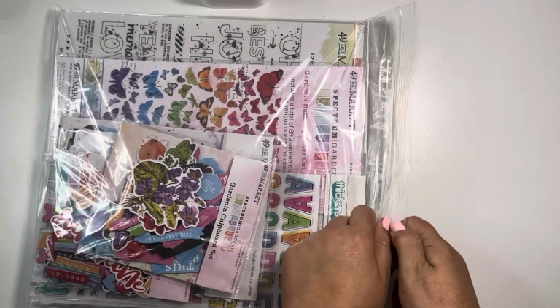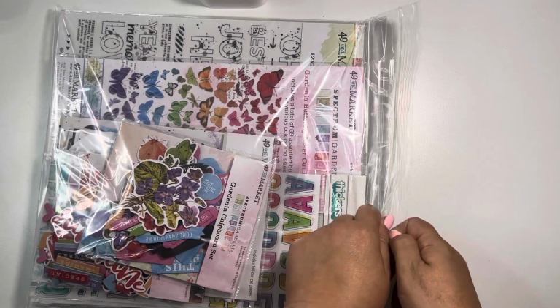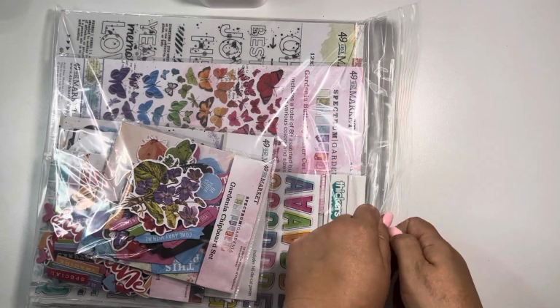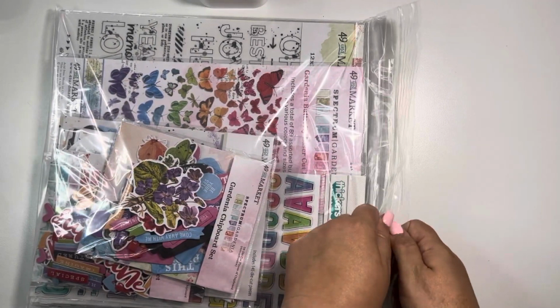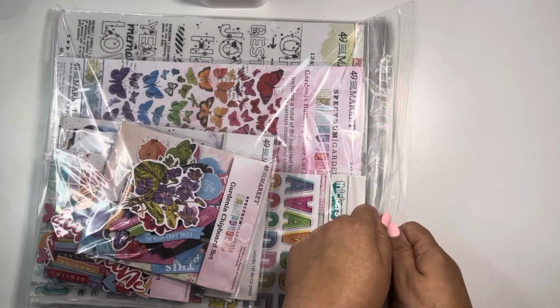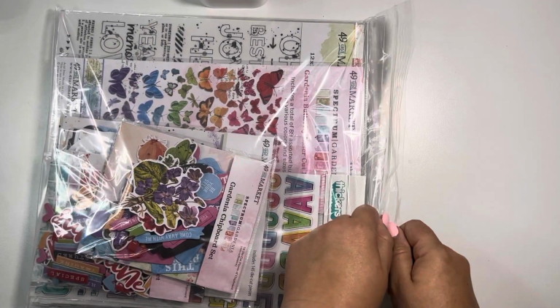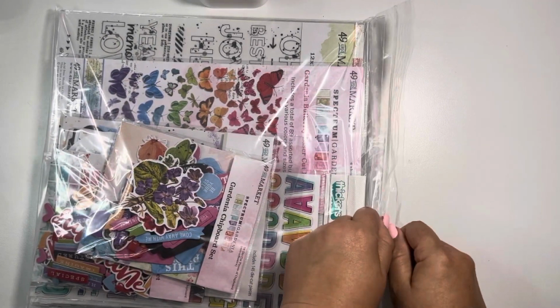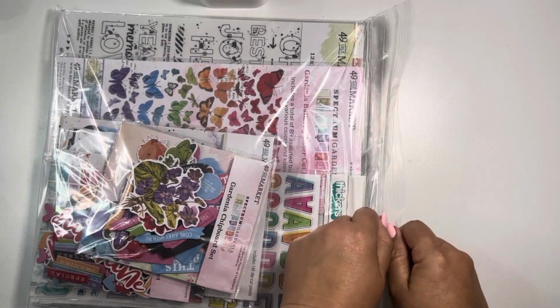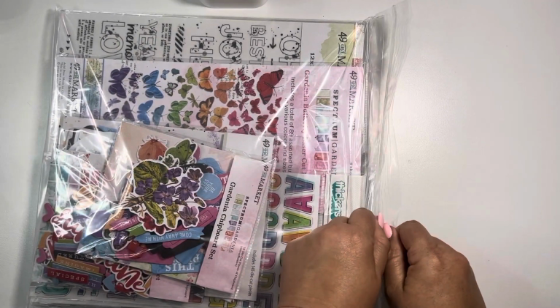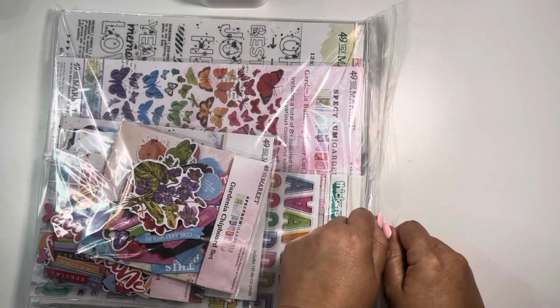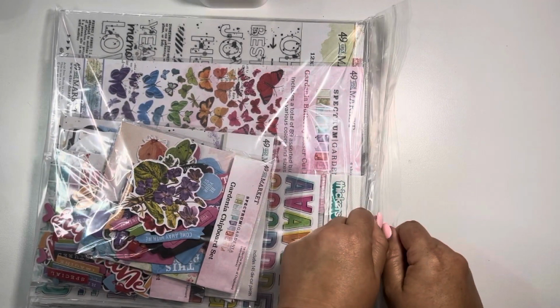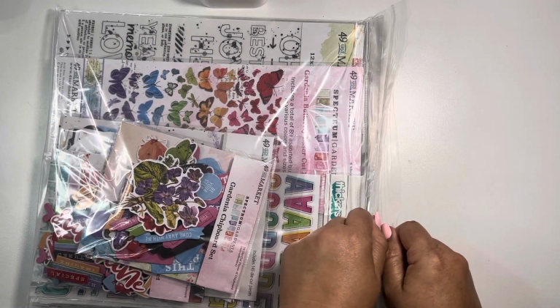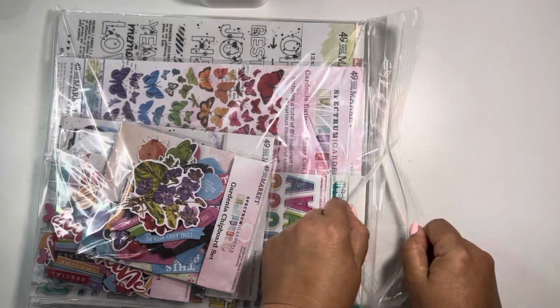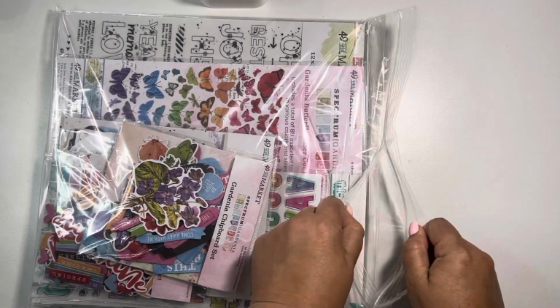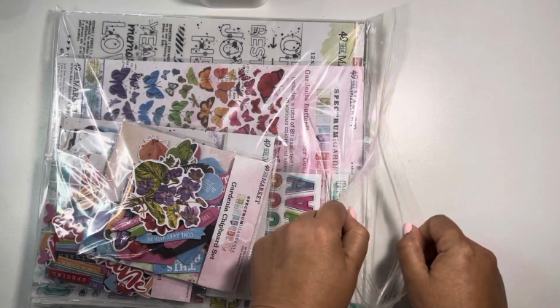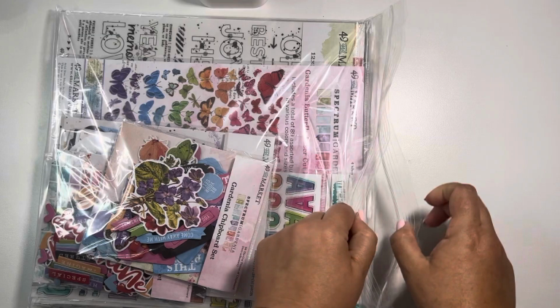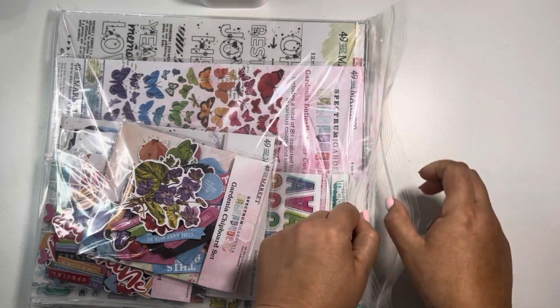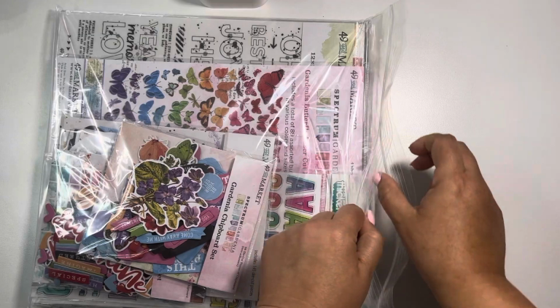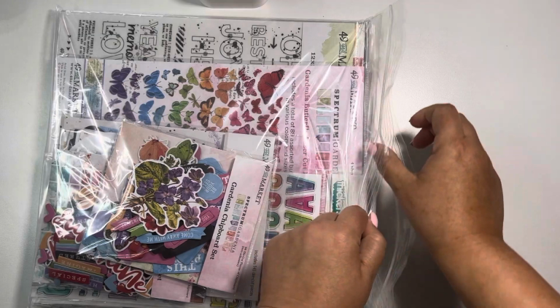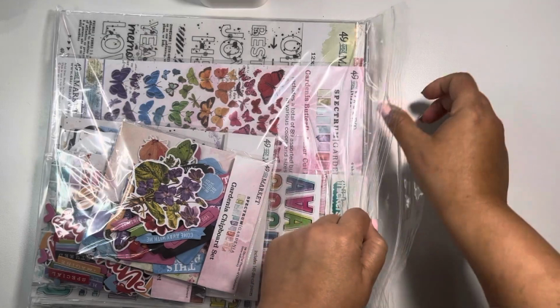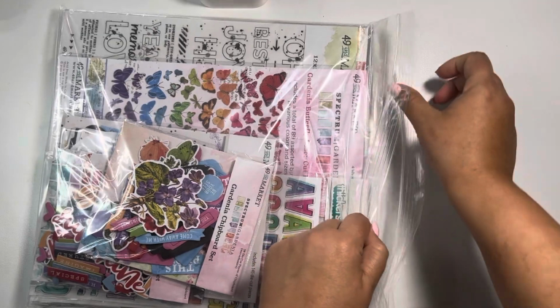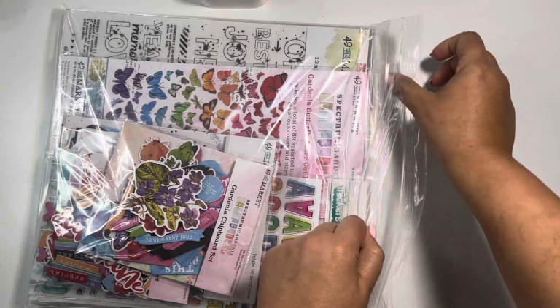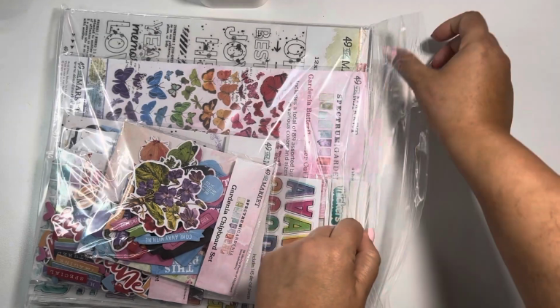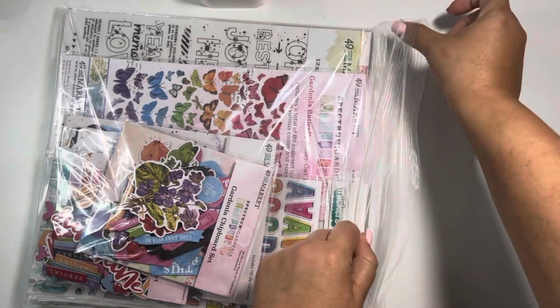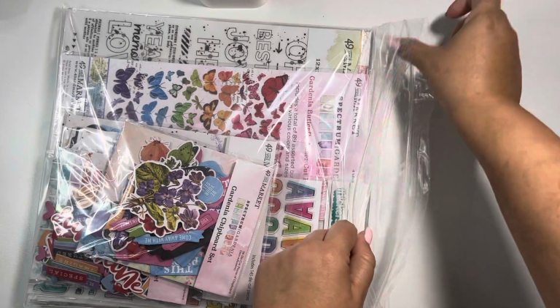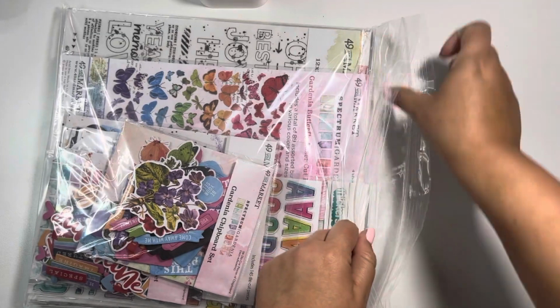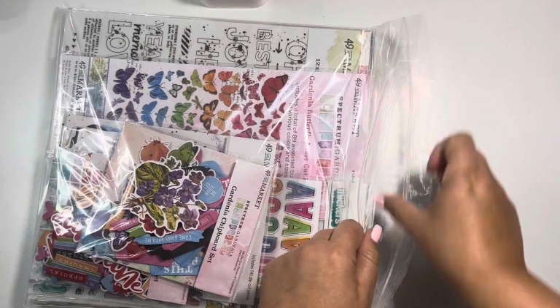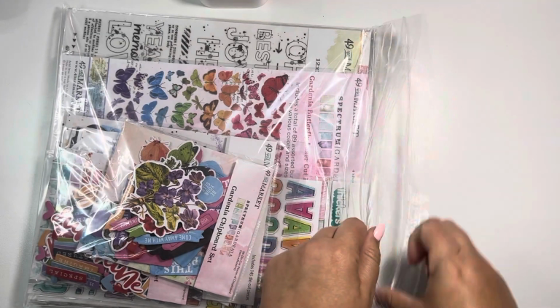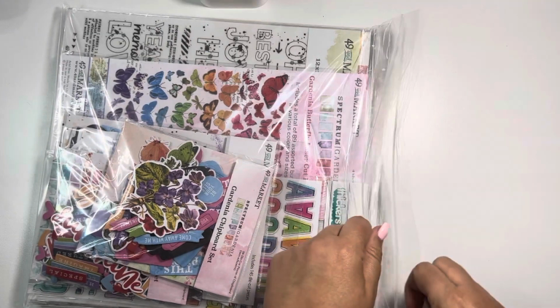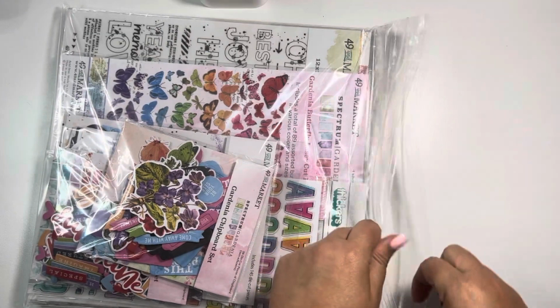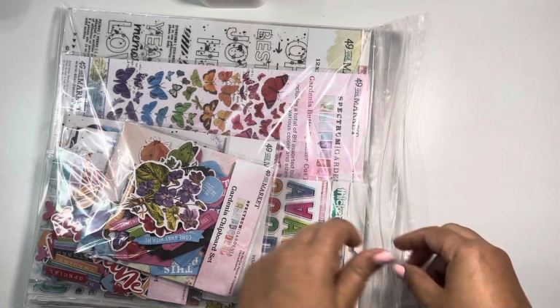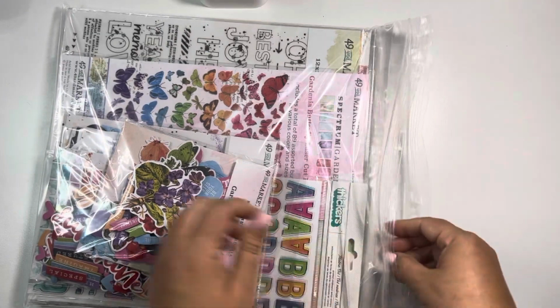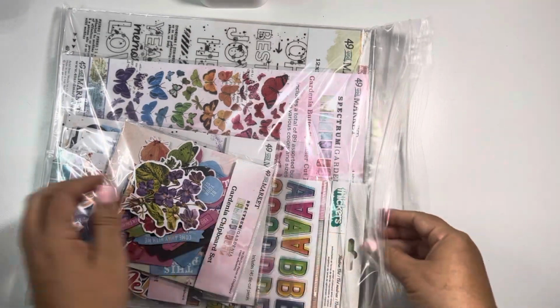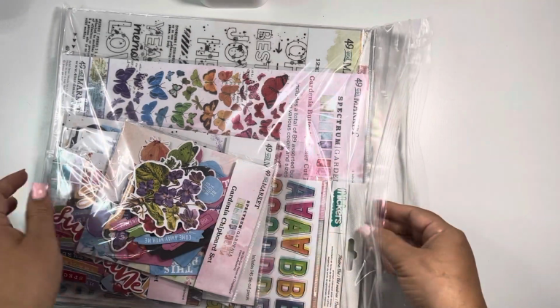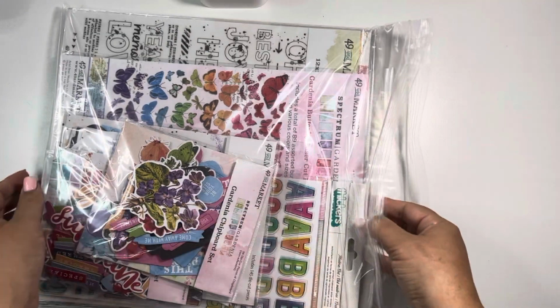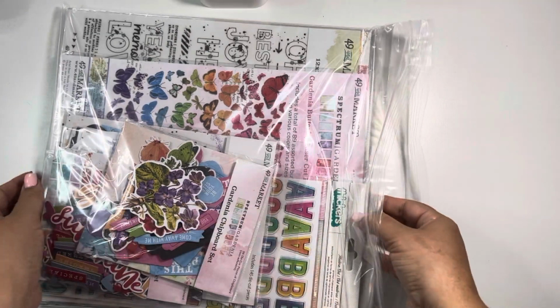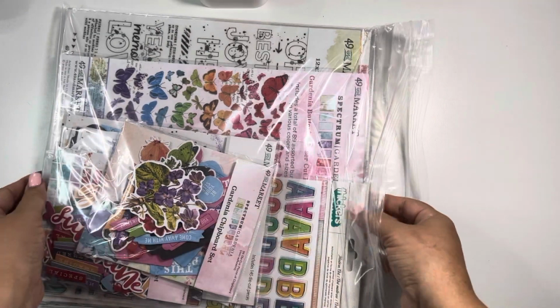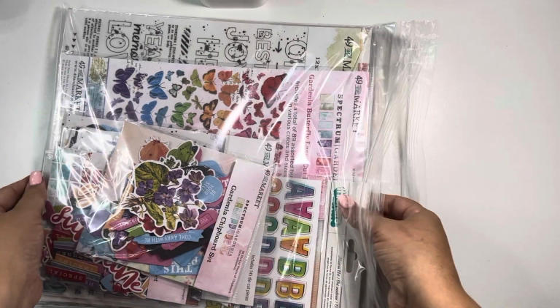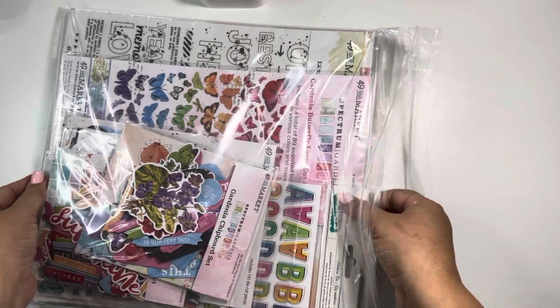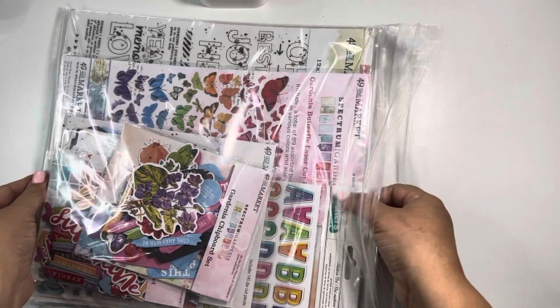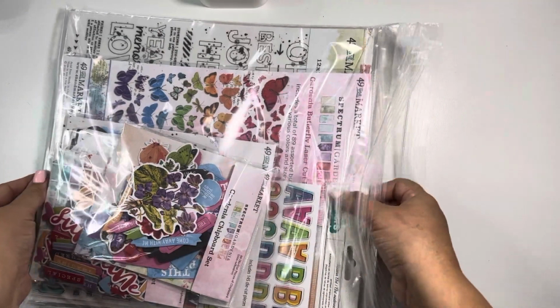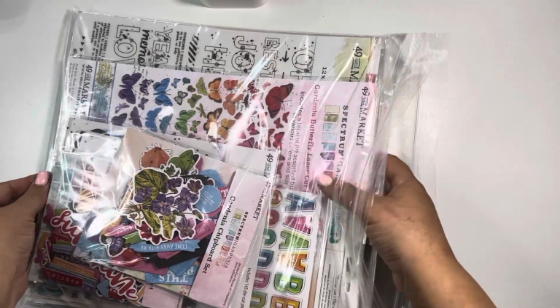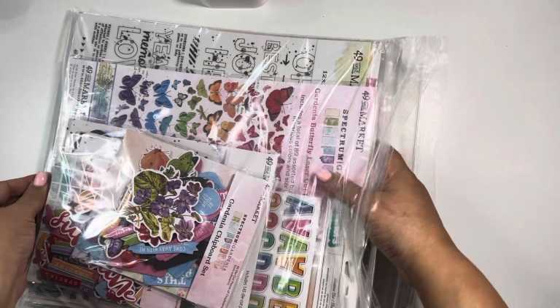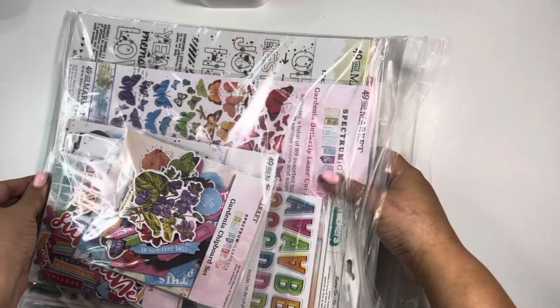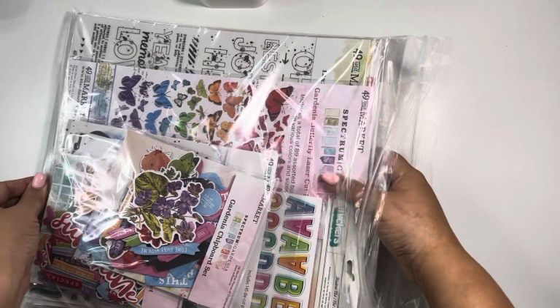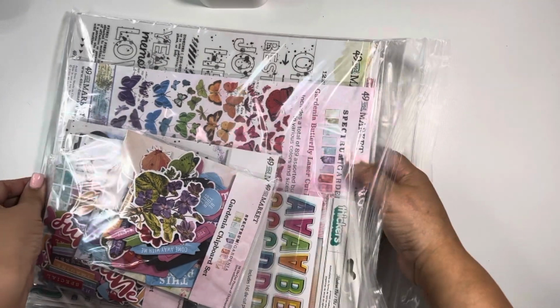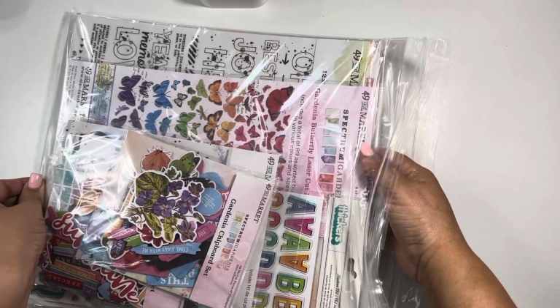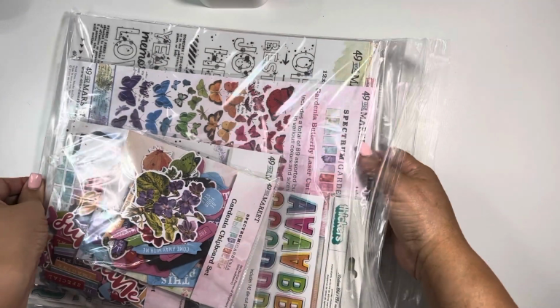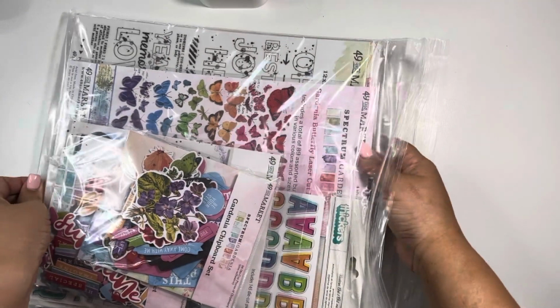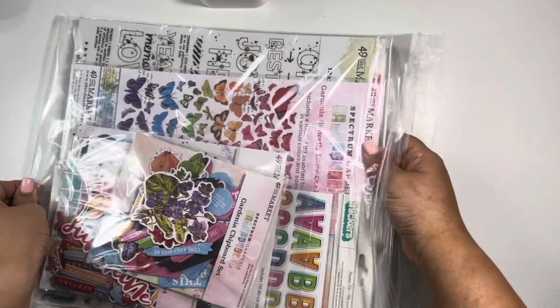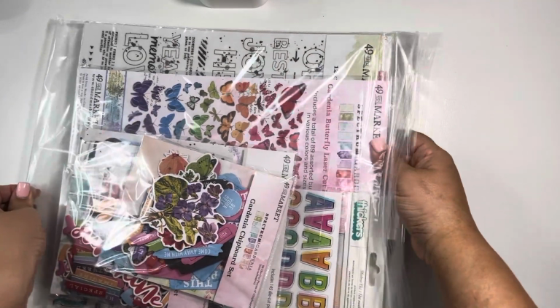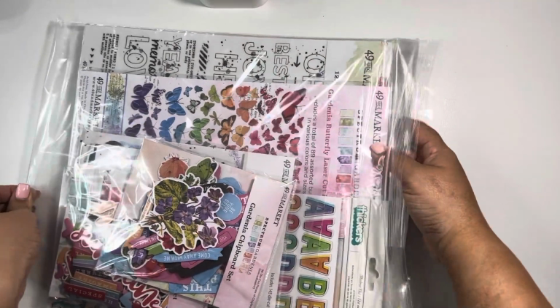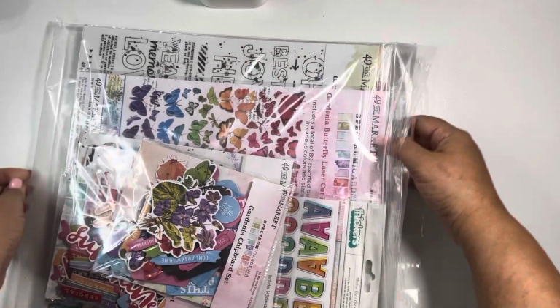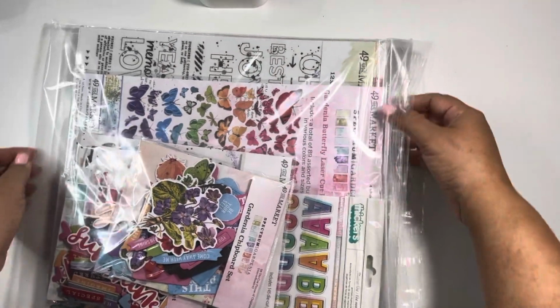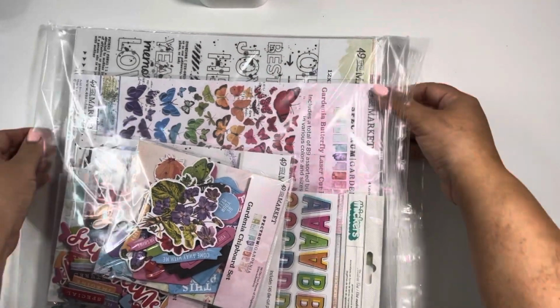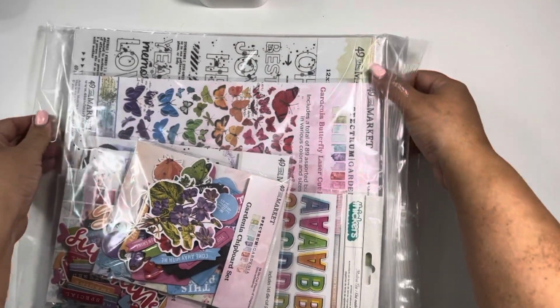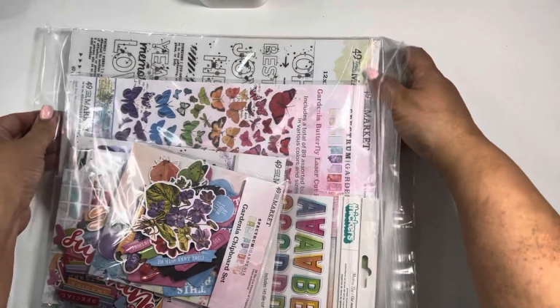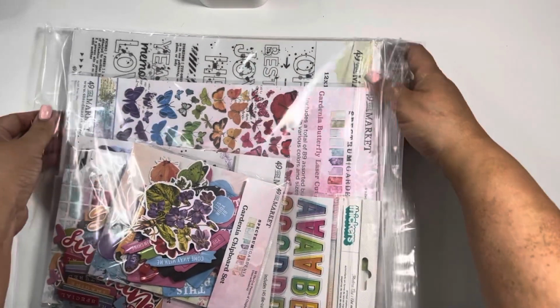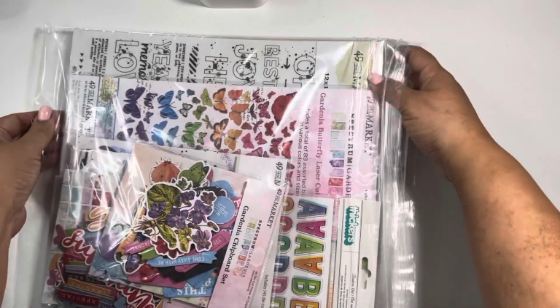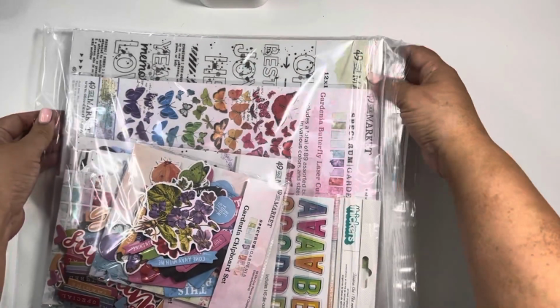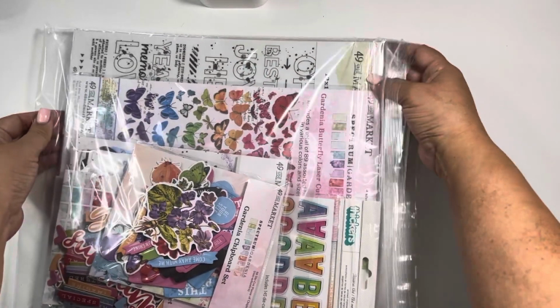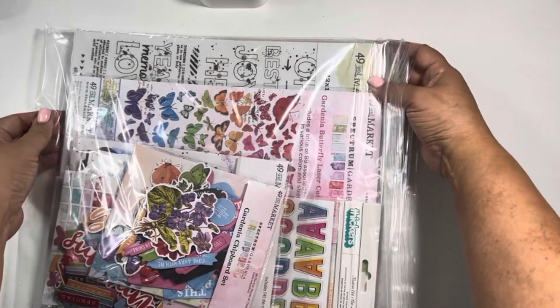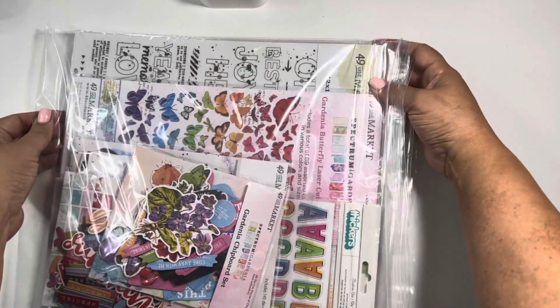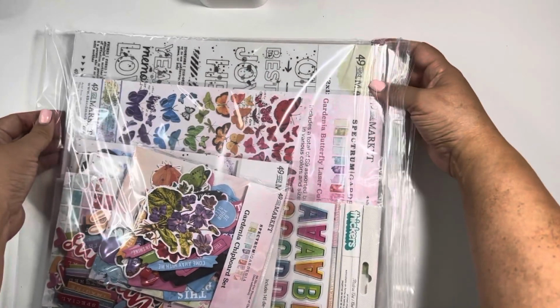This is one of 49 and Market's current collections — Spectrum Gardenia. I hope I'm saying that right.